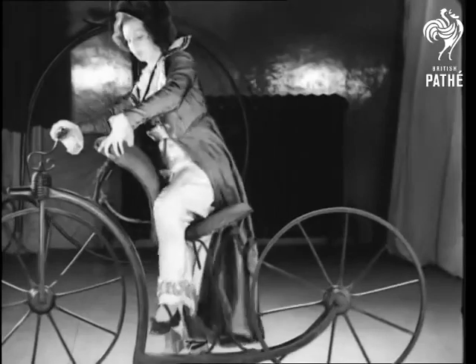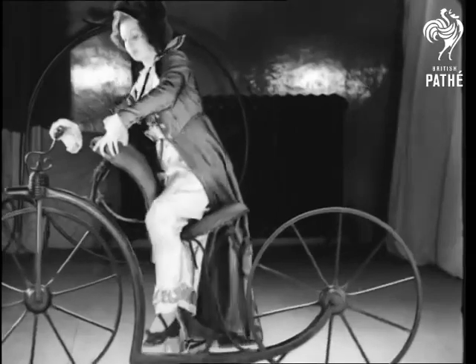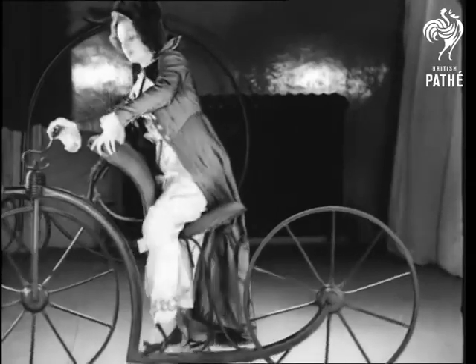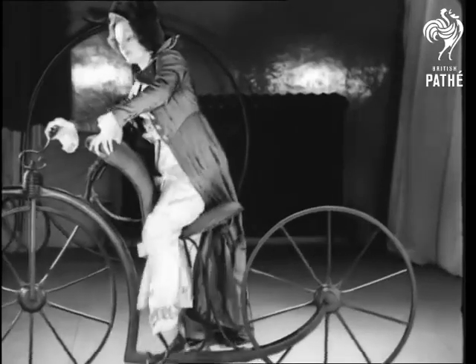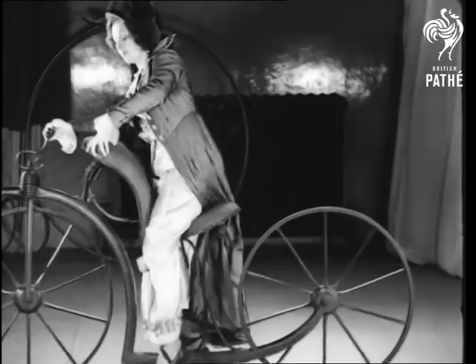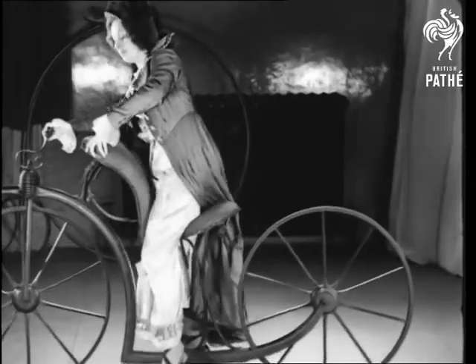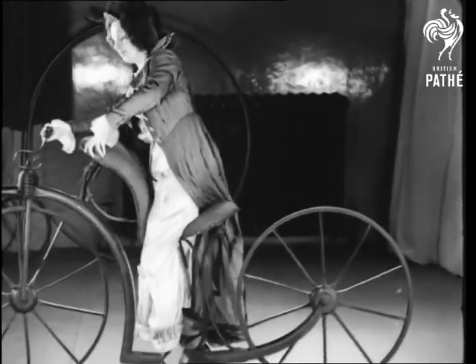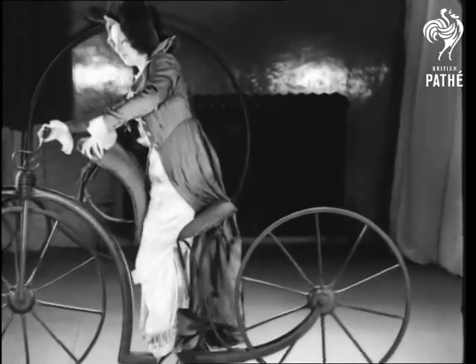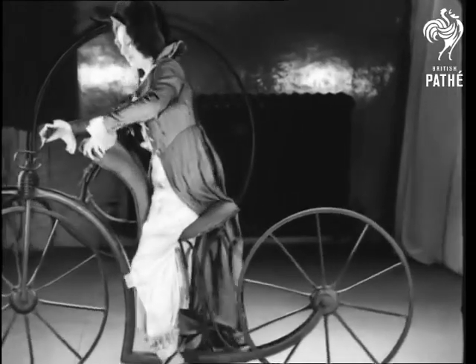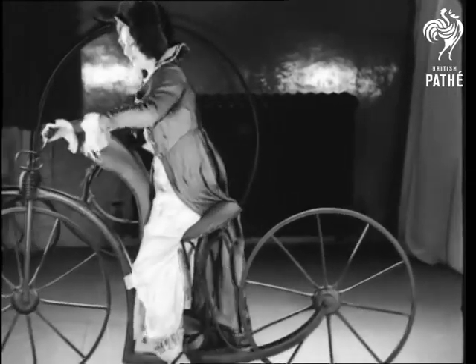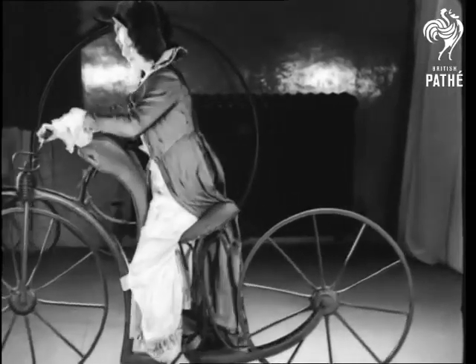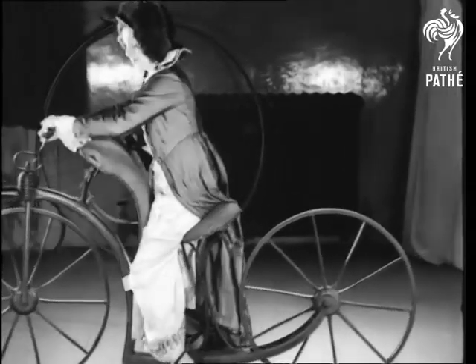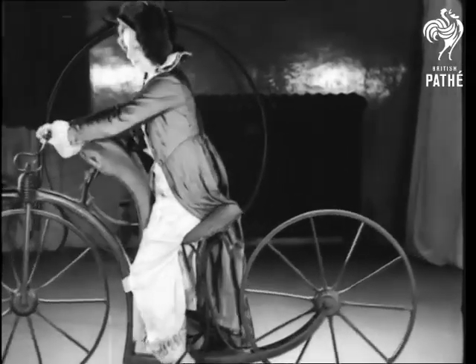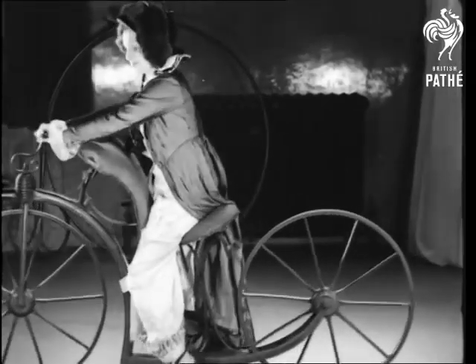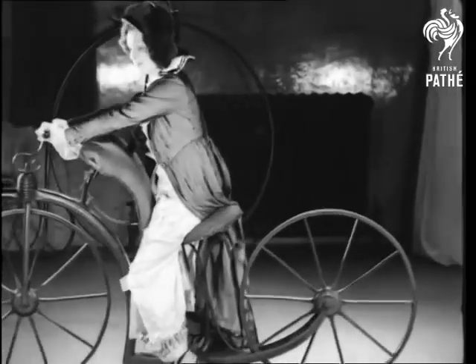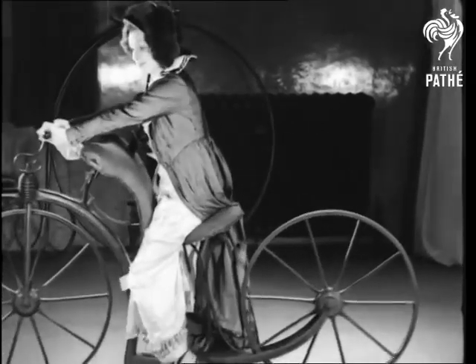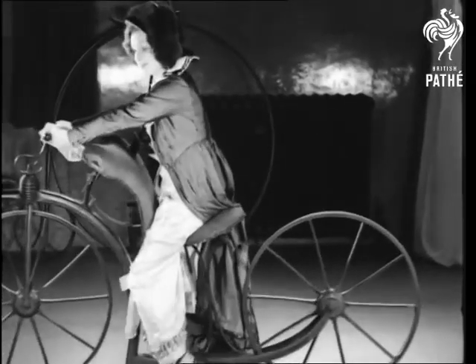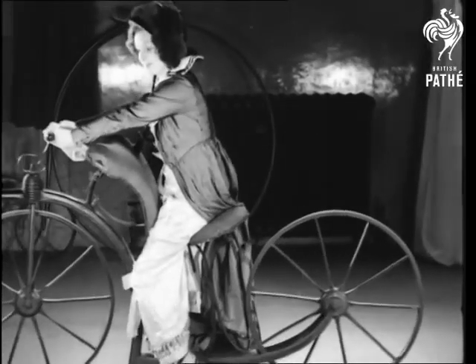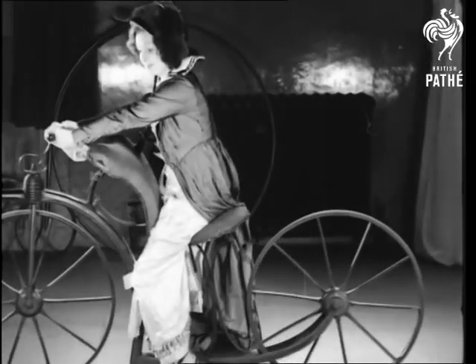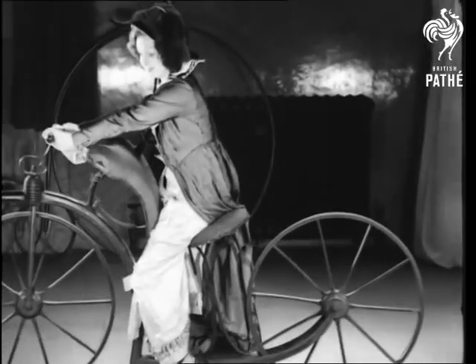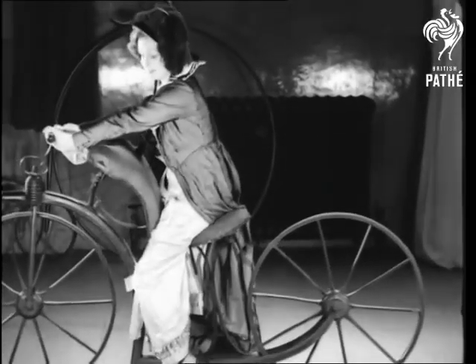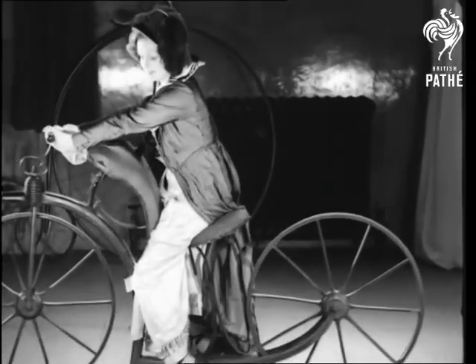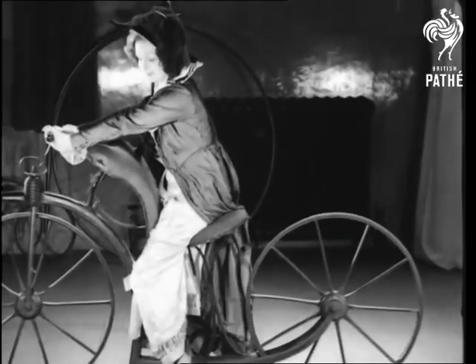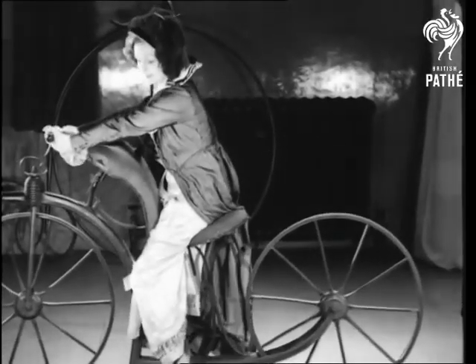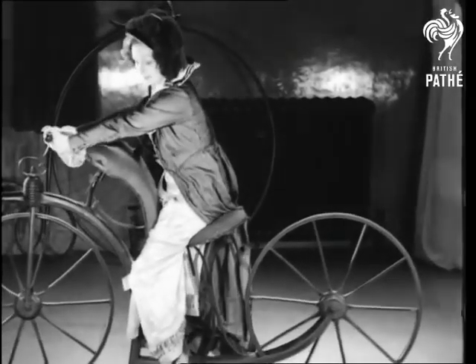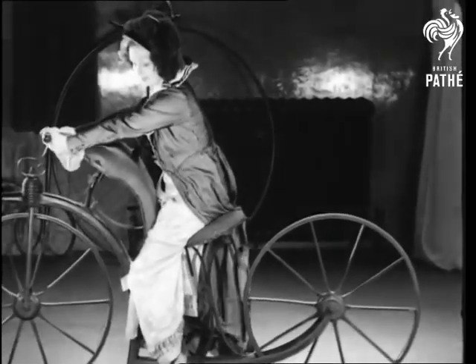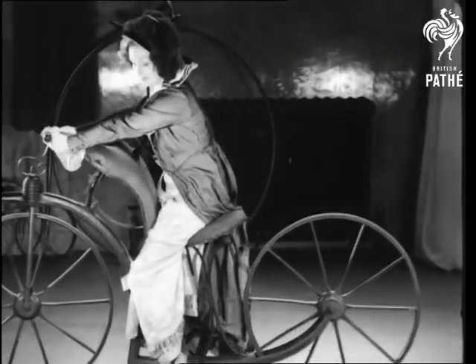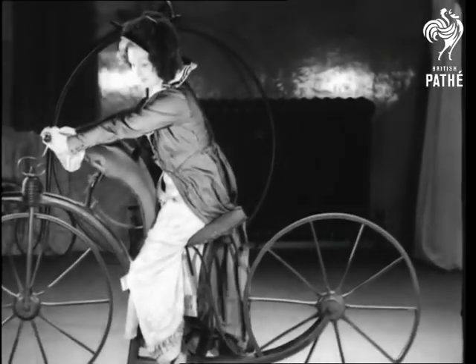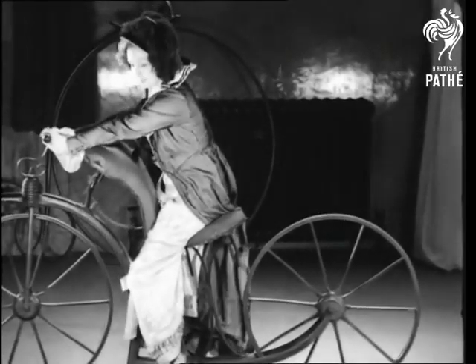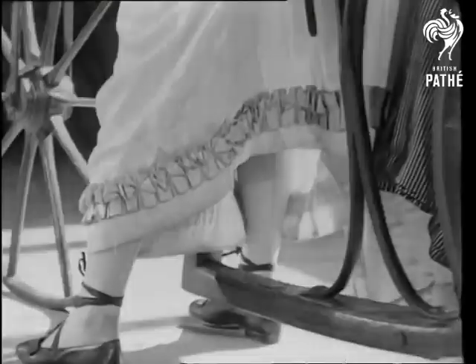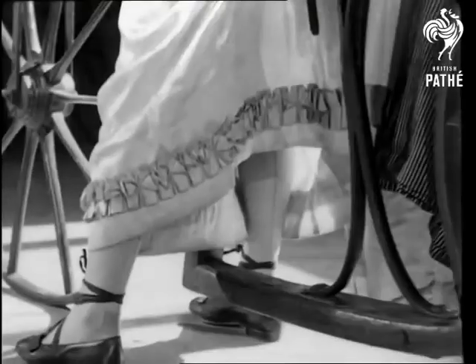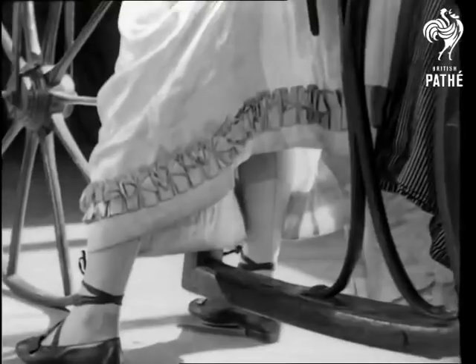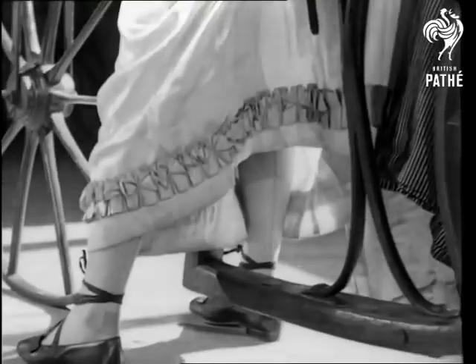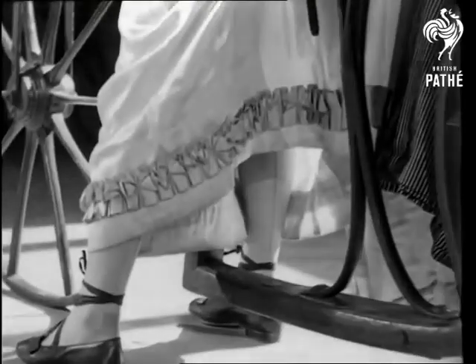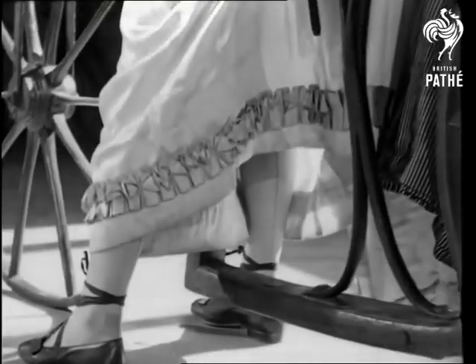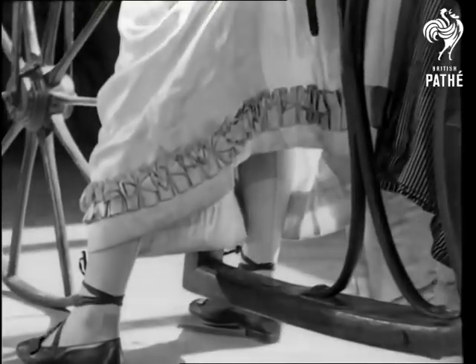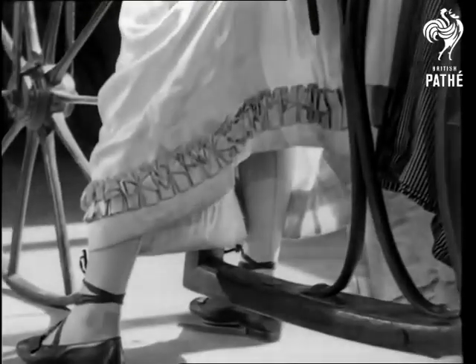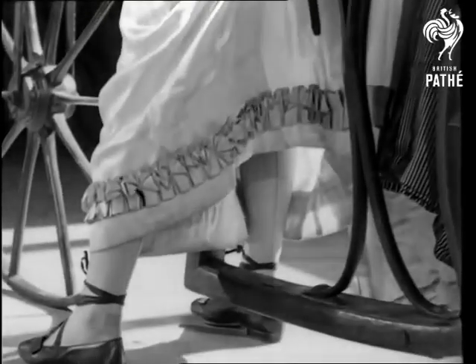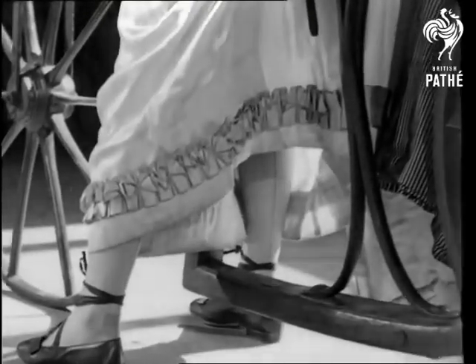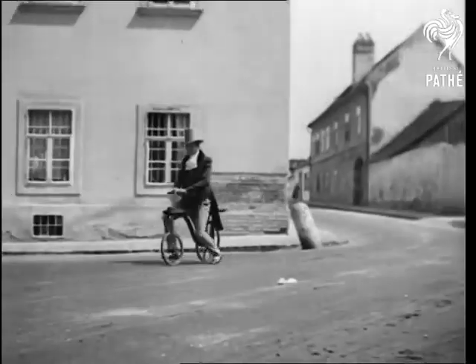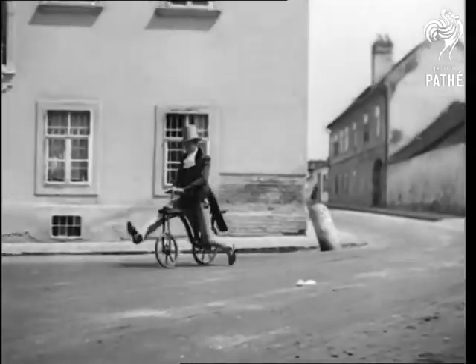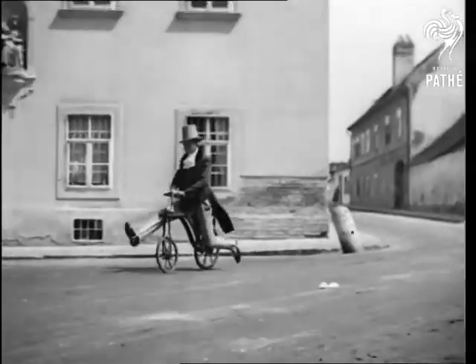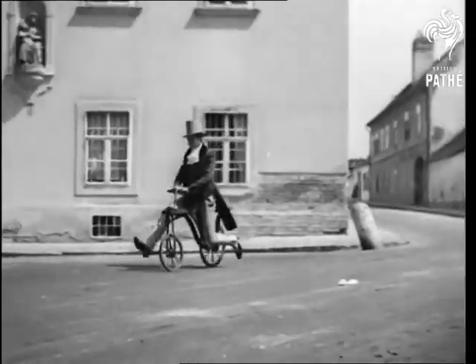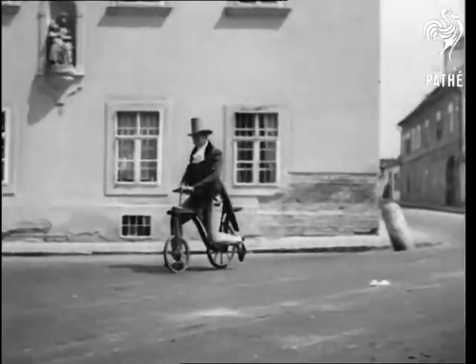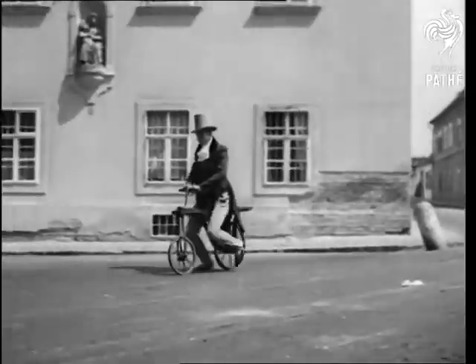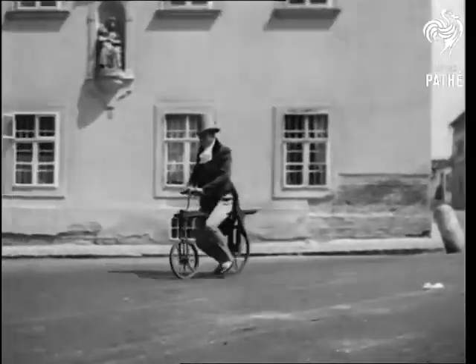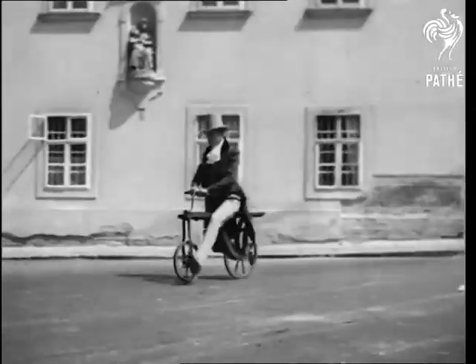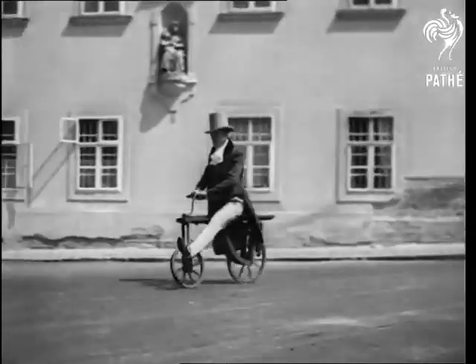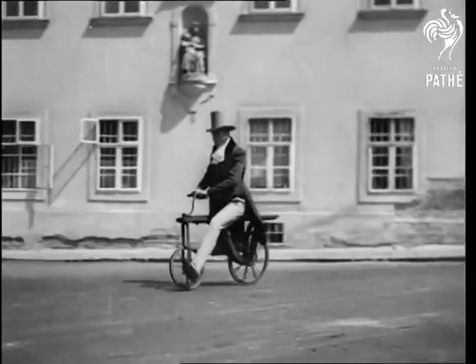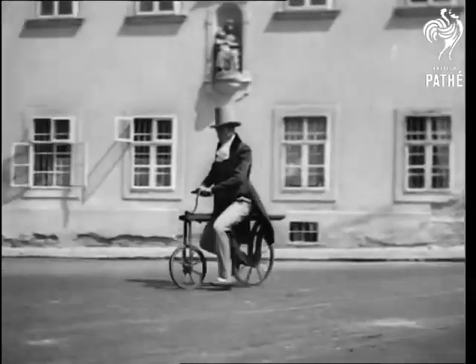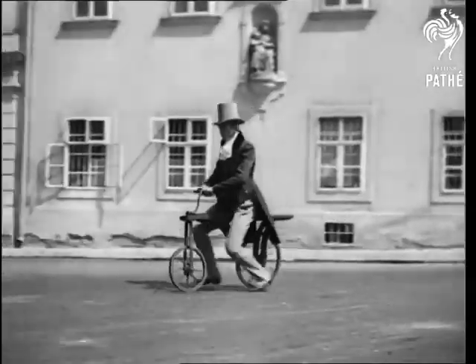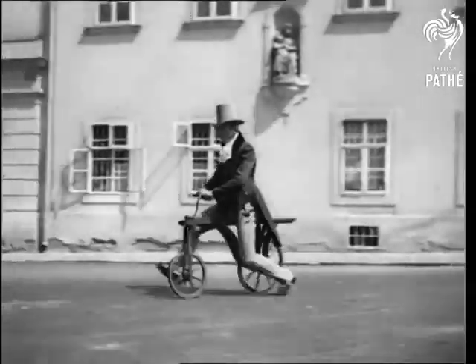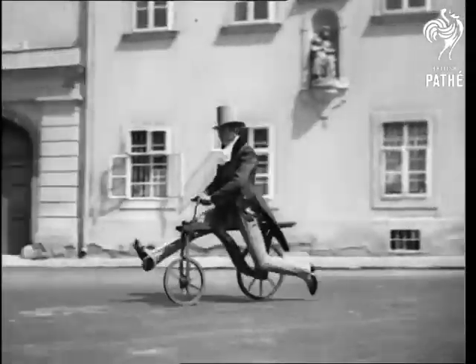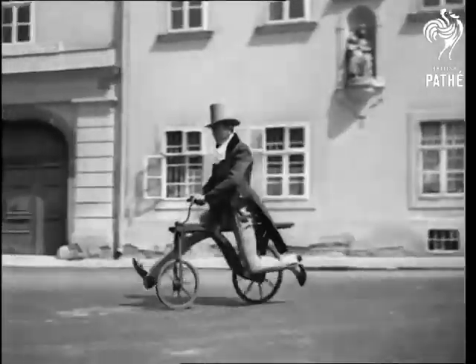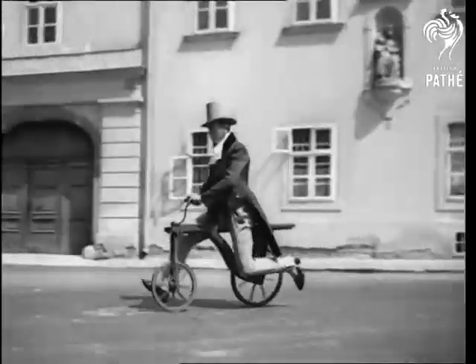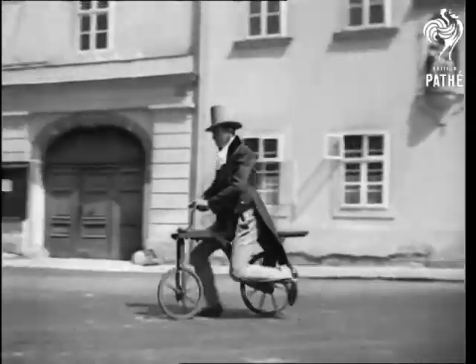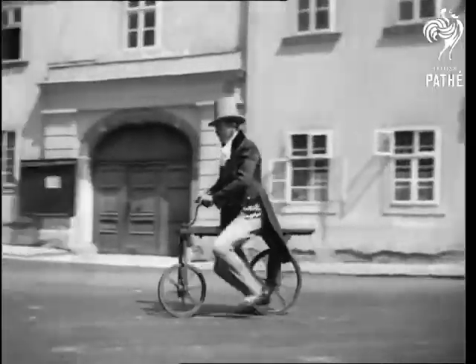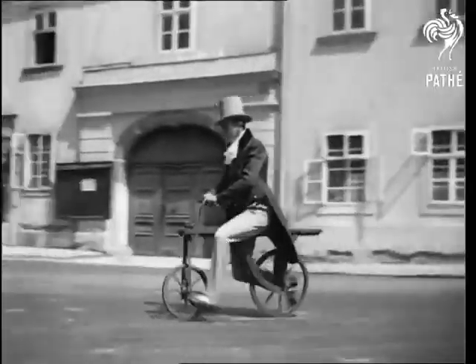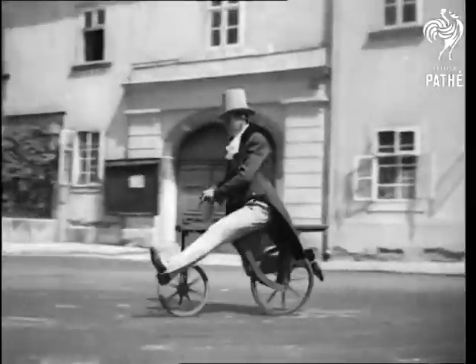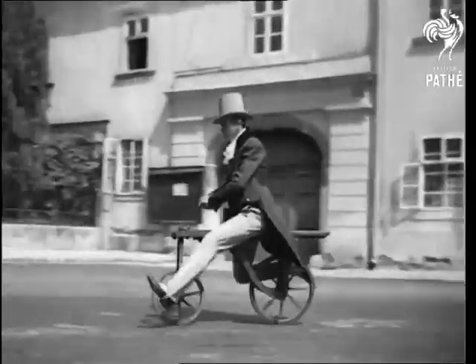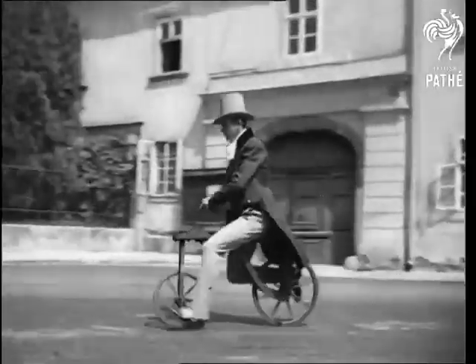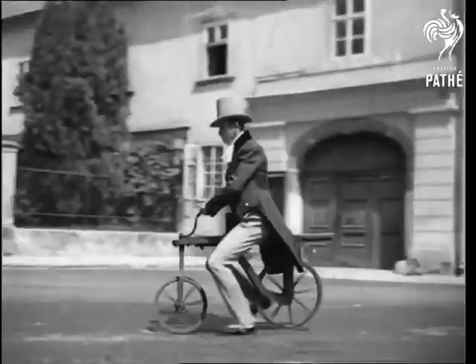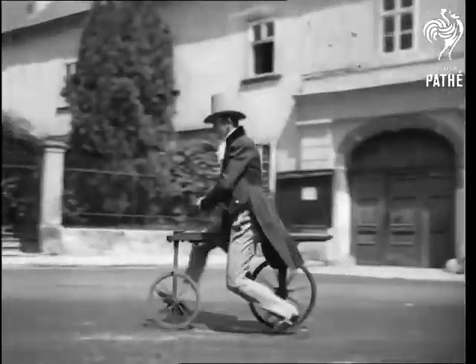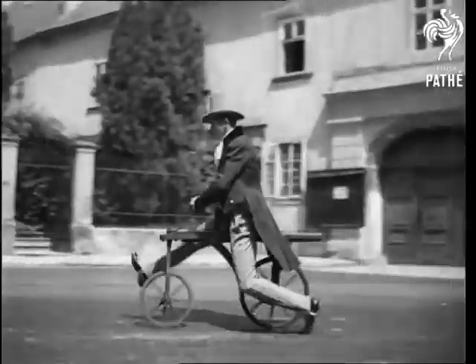Where there's a wheel, there's a way, but with bicycles the way has been rather torturous. There were no traffic signals in those rollicking days.